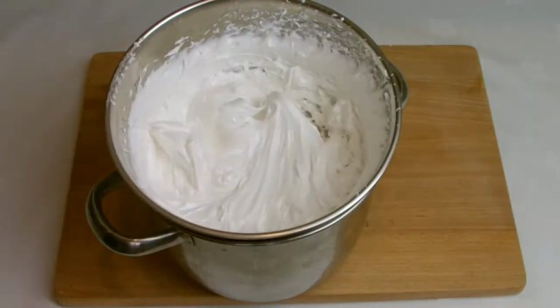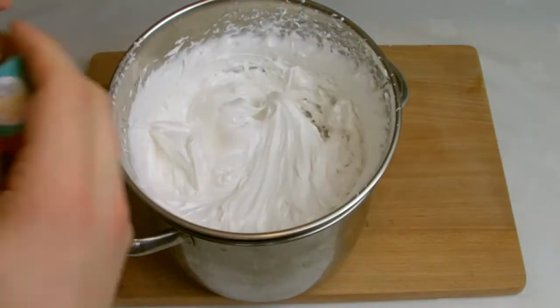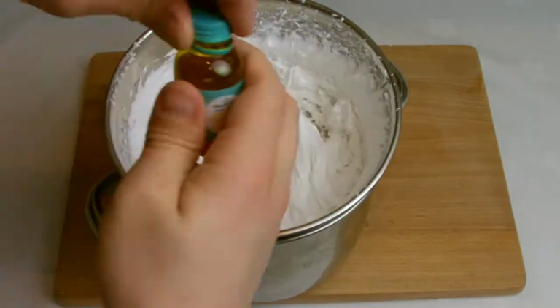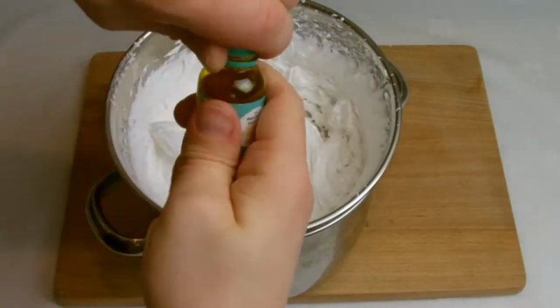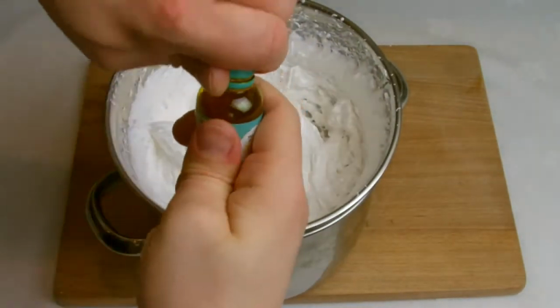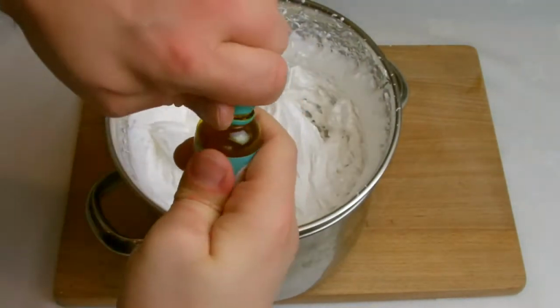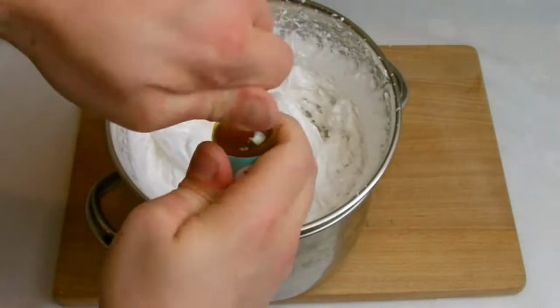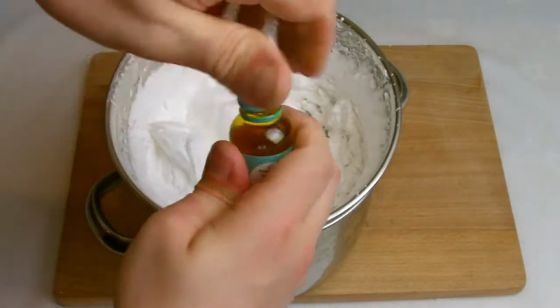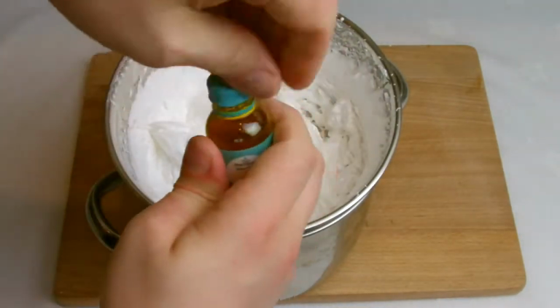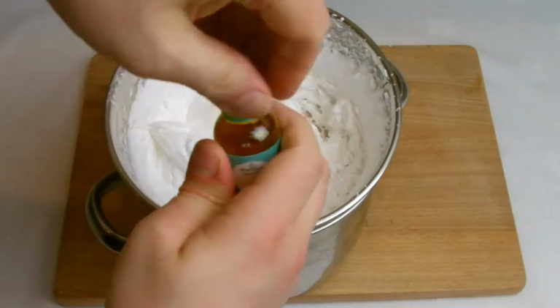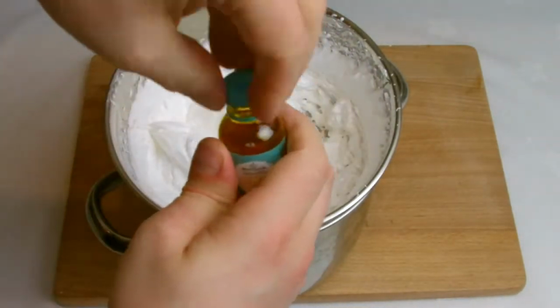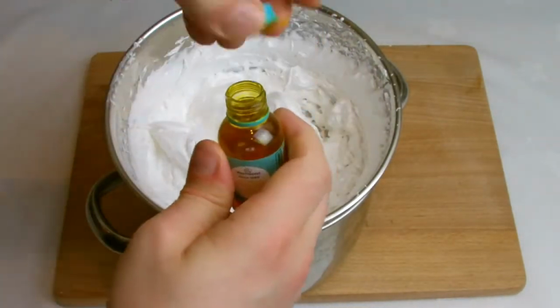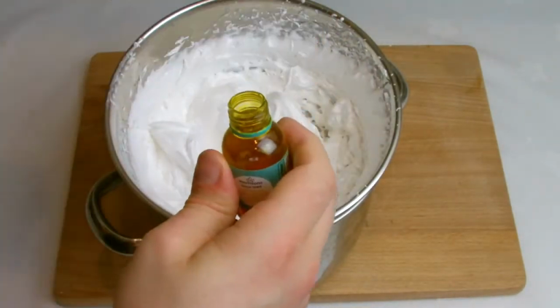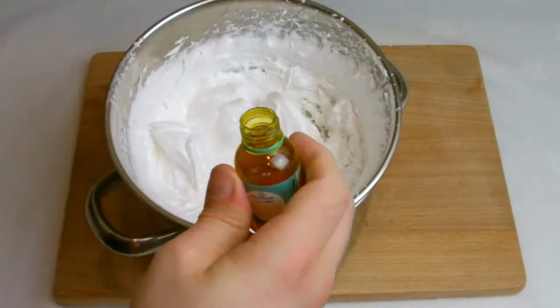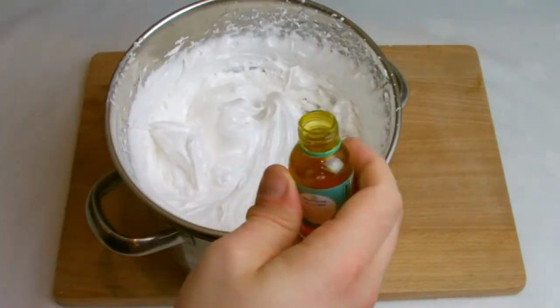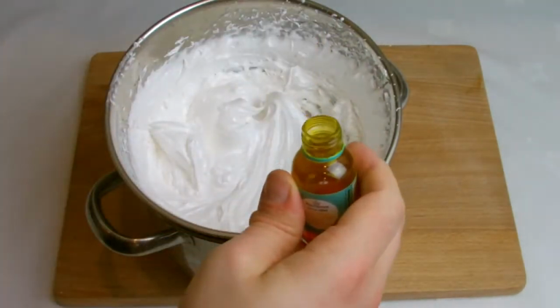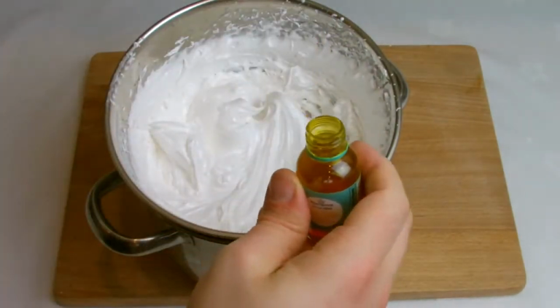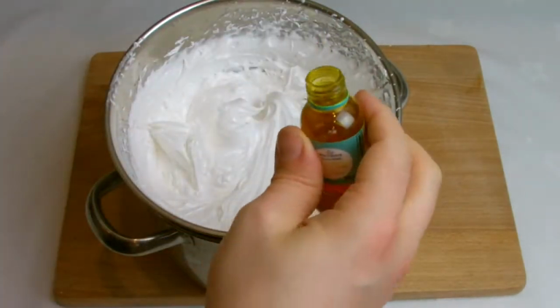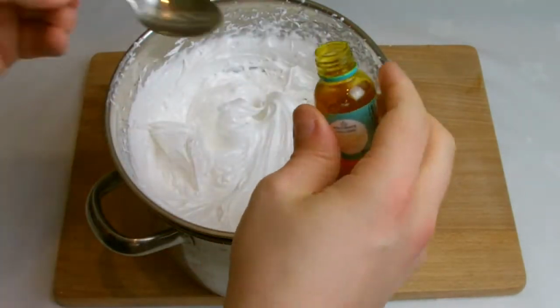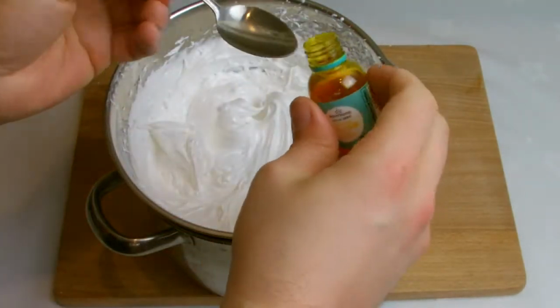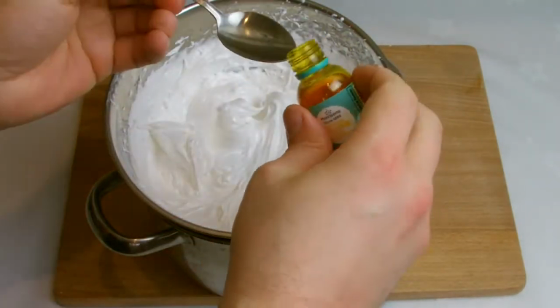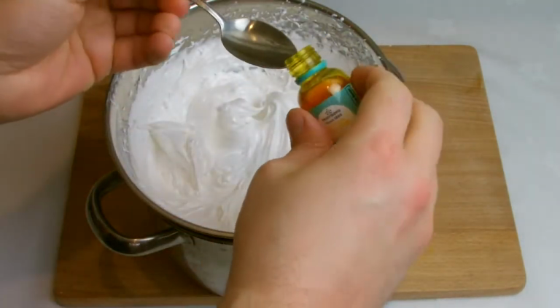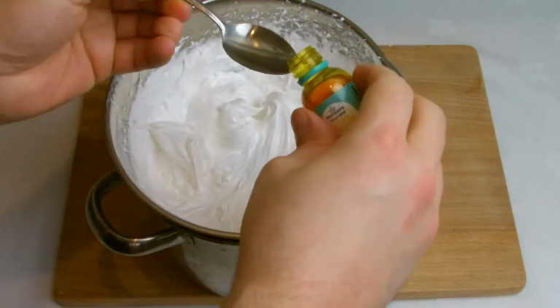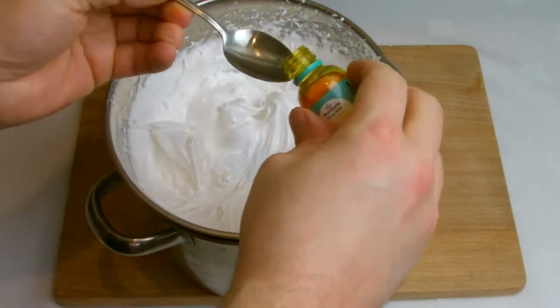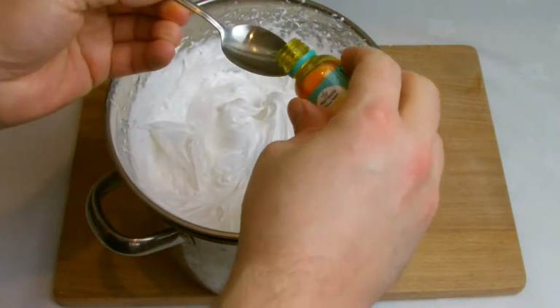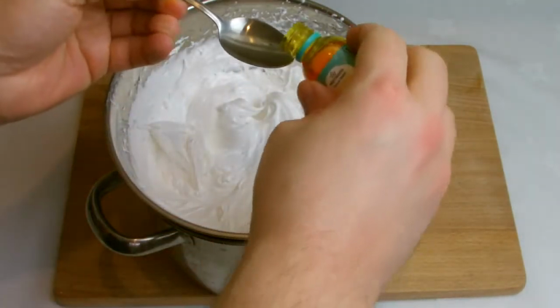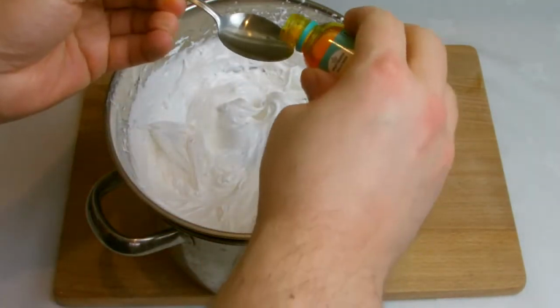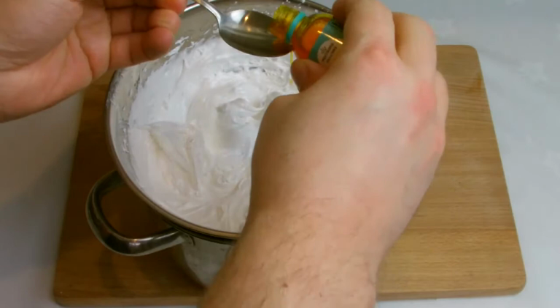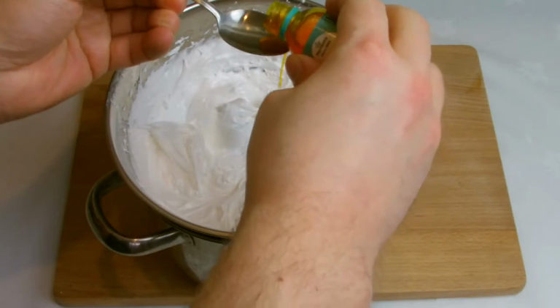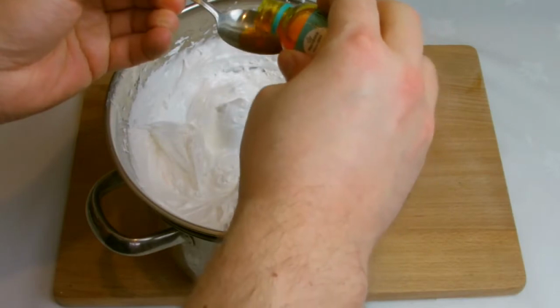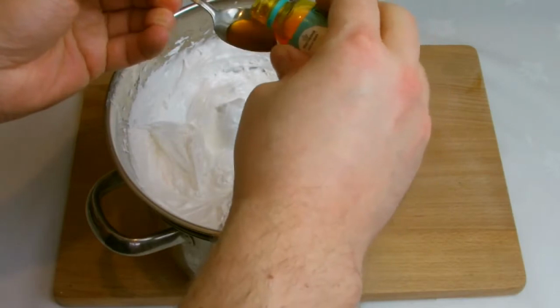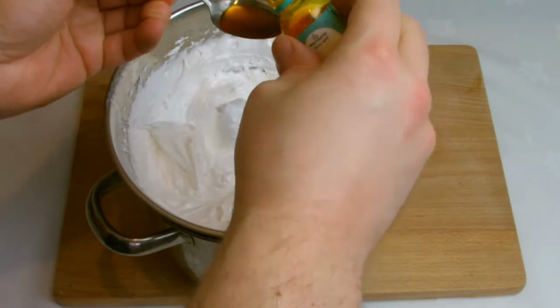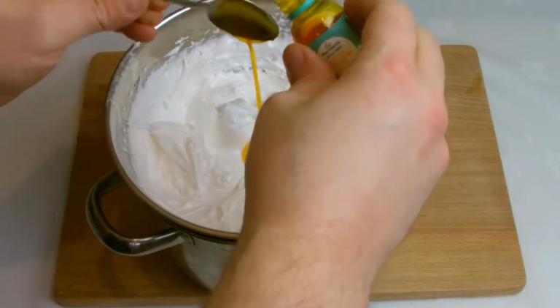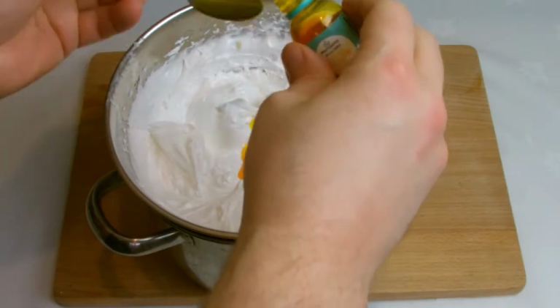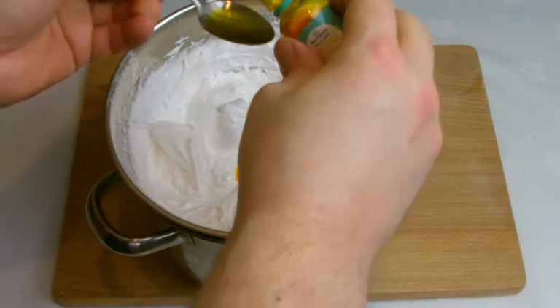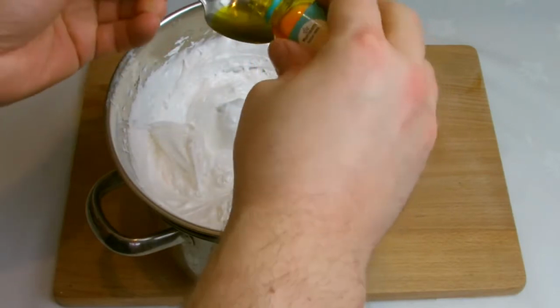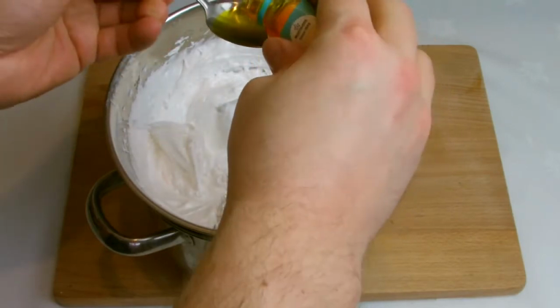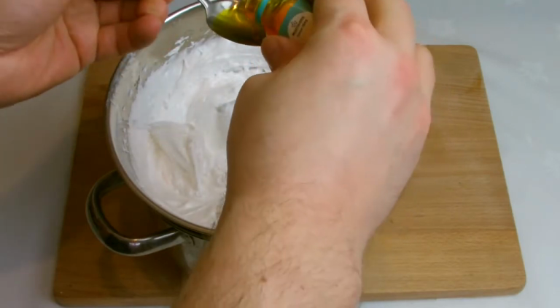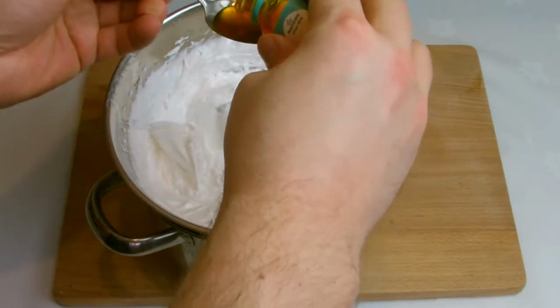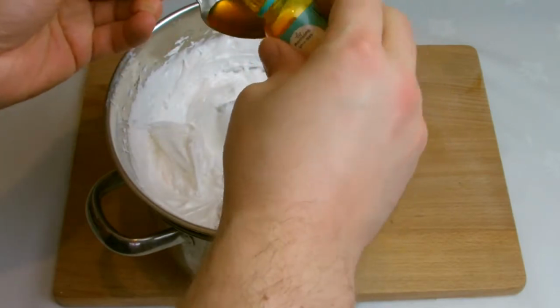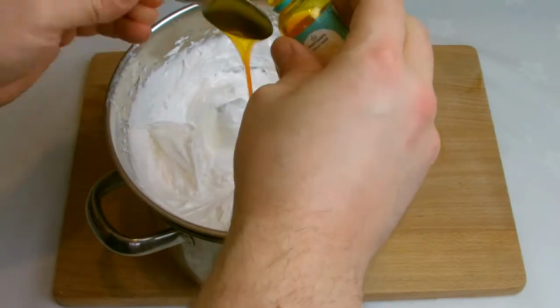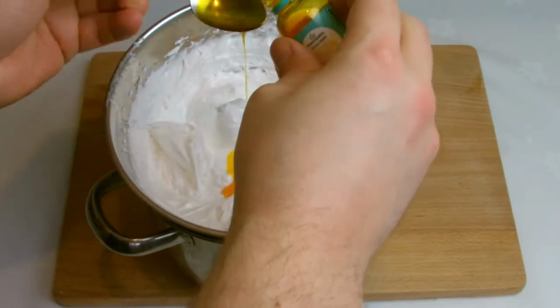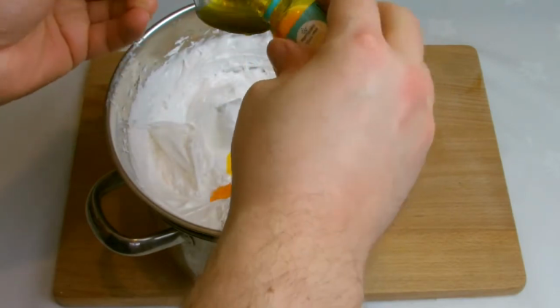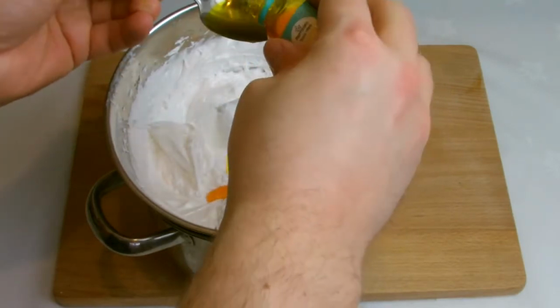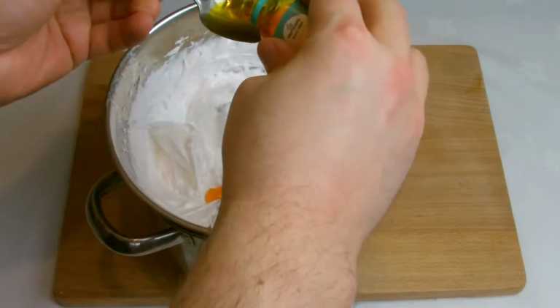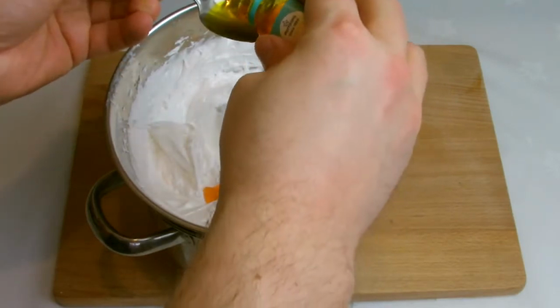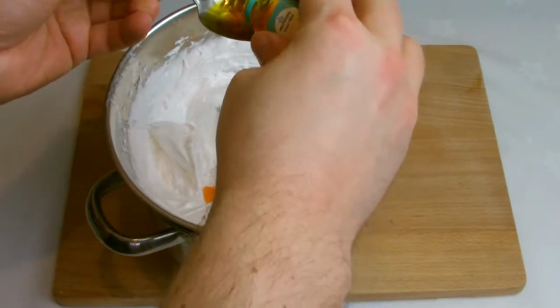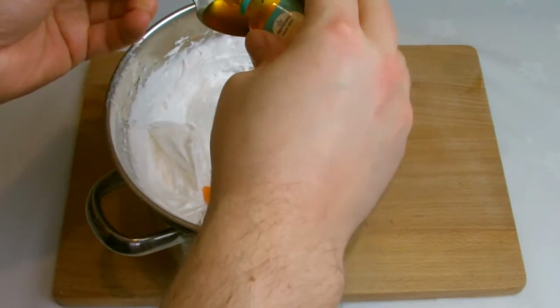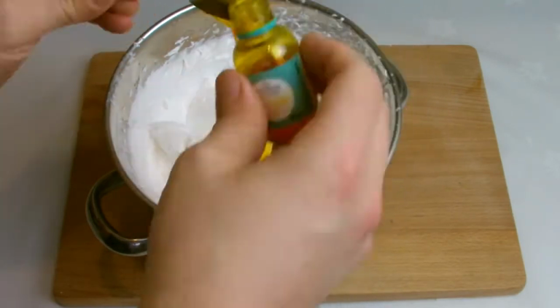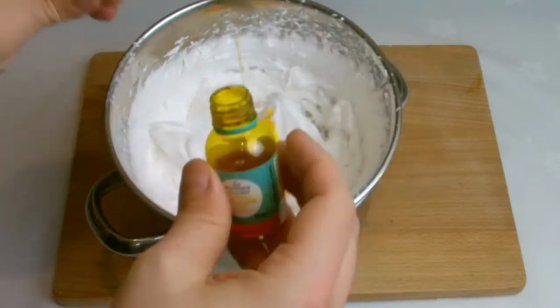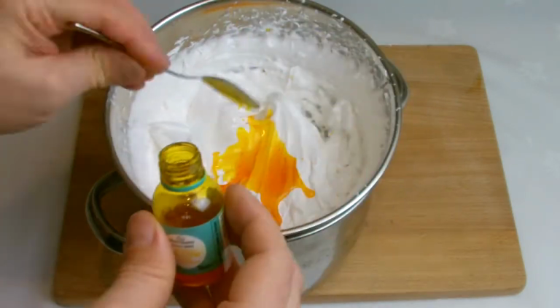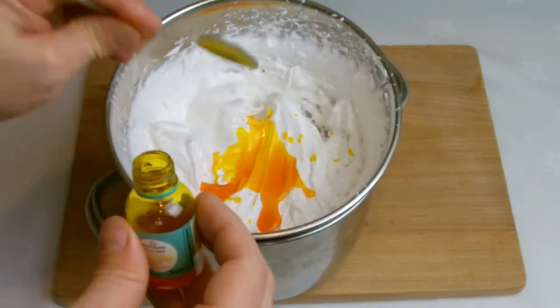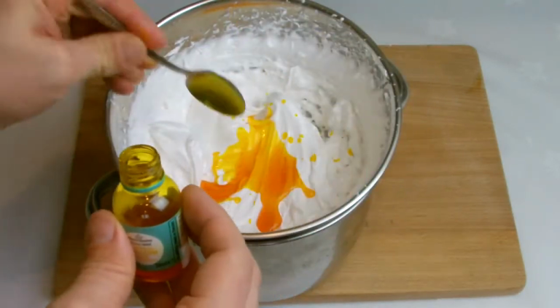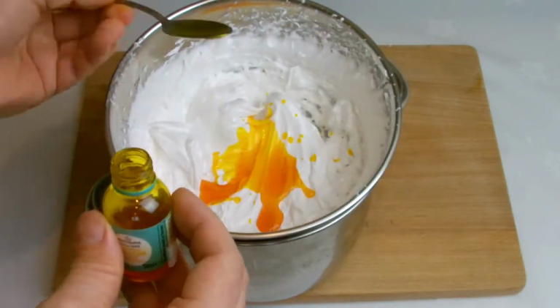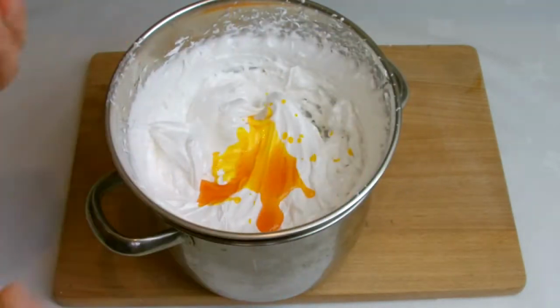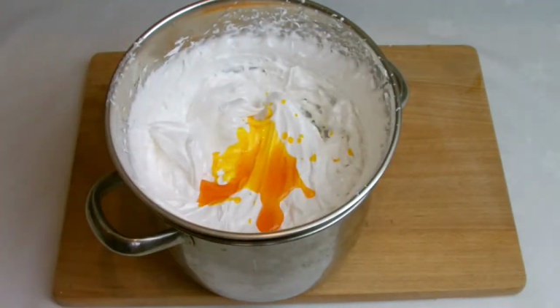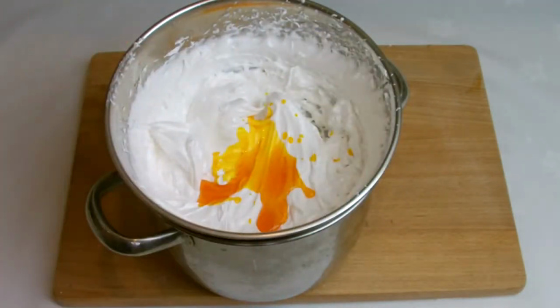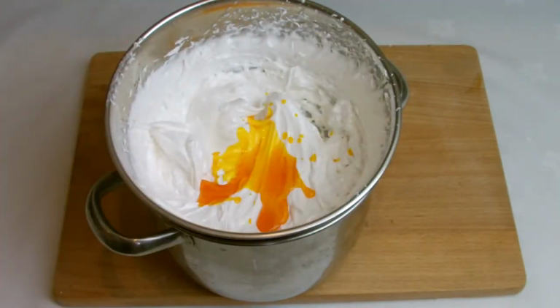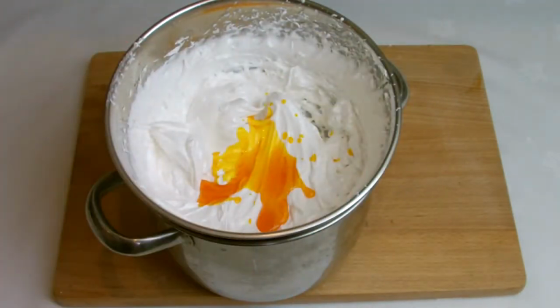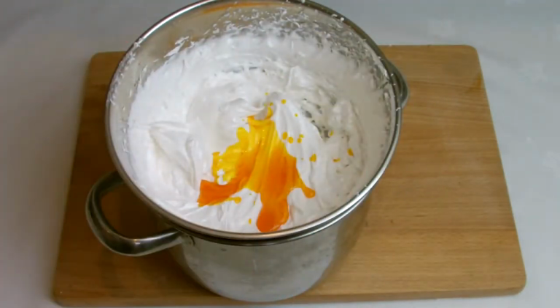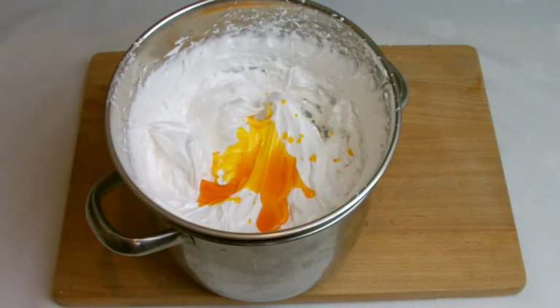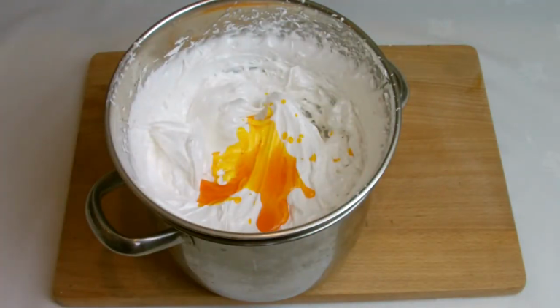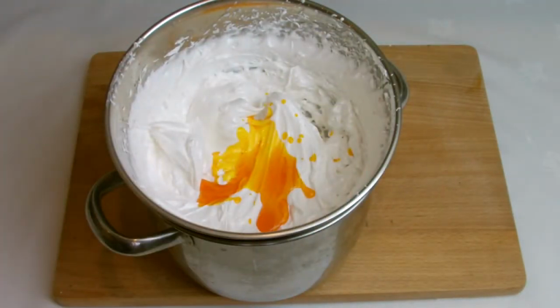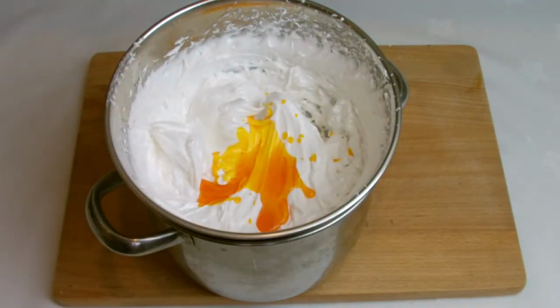At this stage you can add 2-3 teaspoons of colouring if you wish. For the lemon macarons I've added in some yellow food colouring before mixing again to combine smoothly.